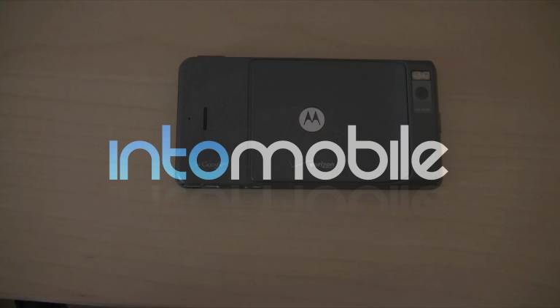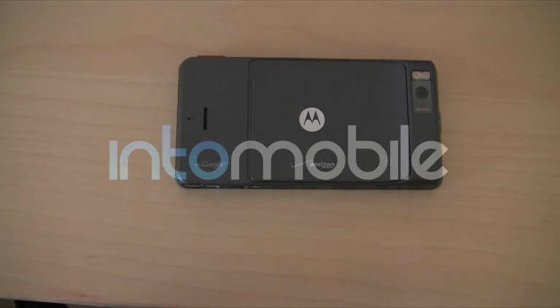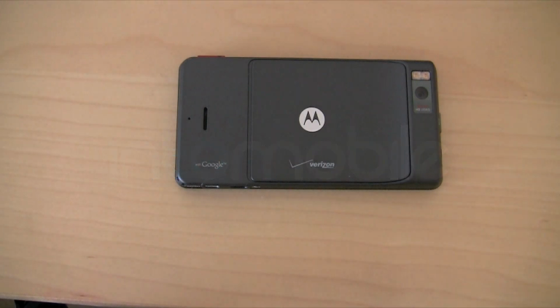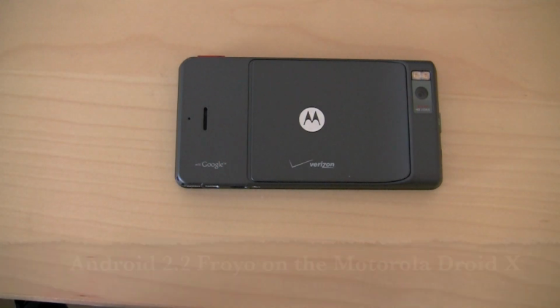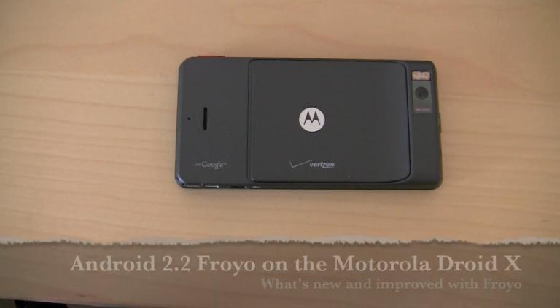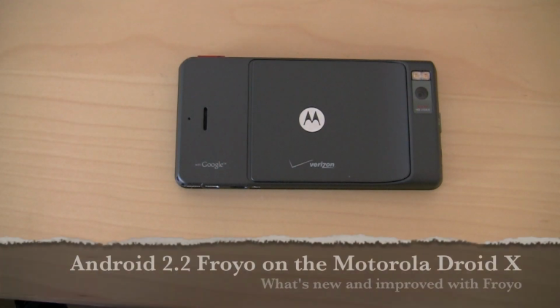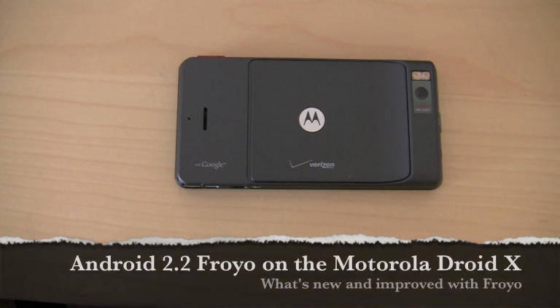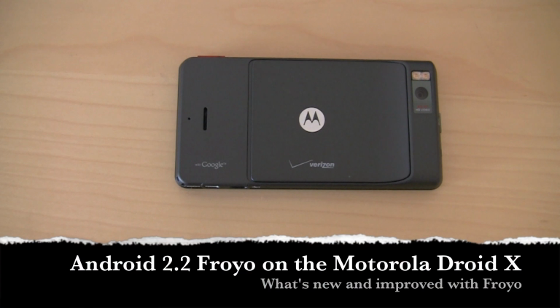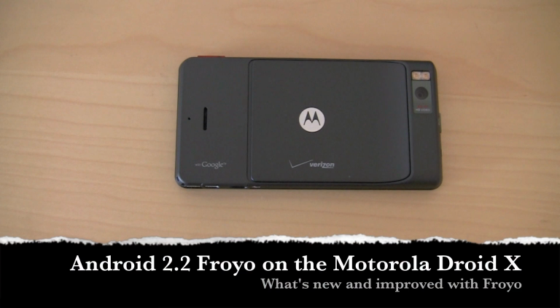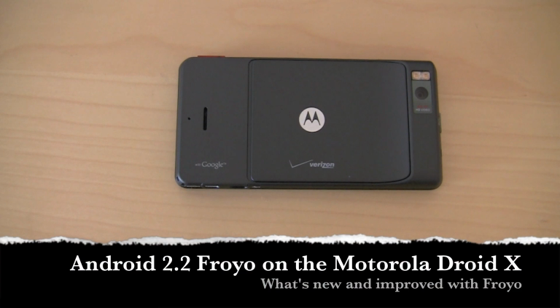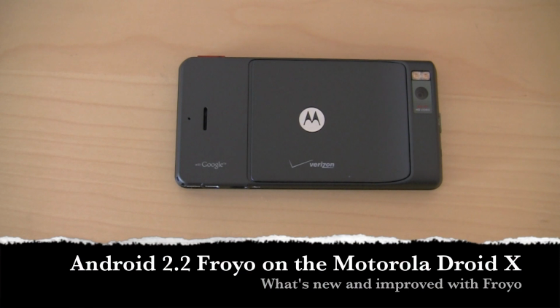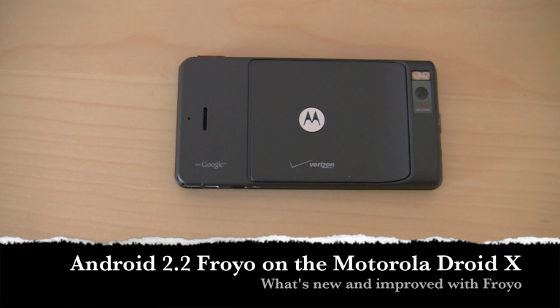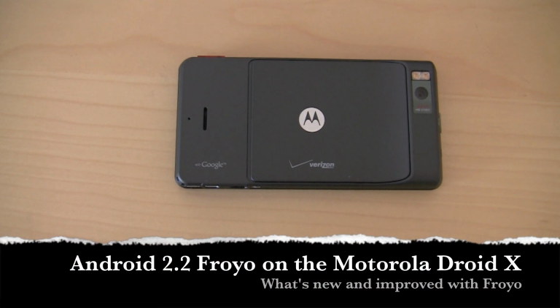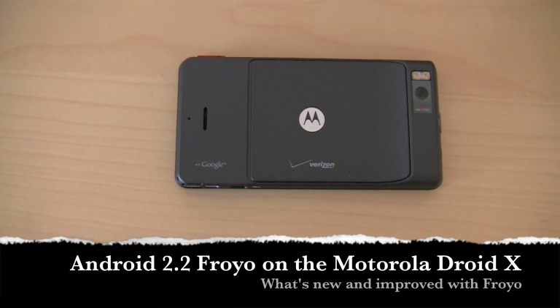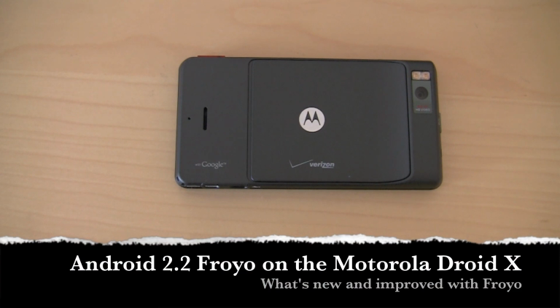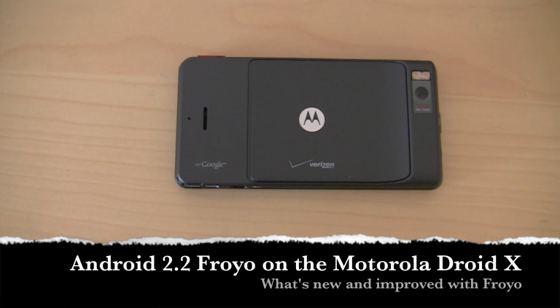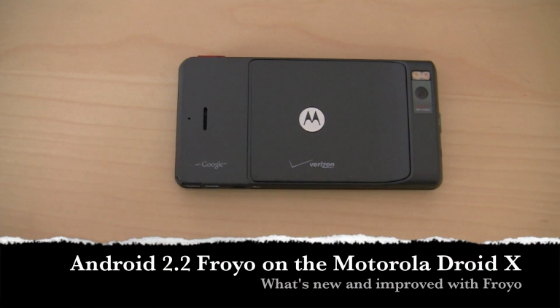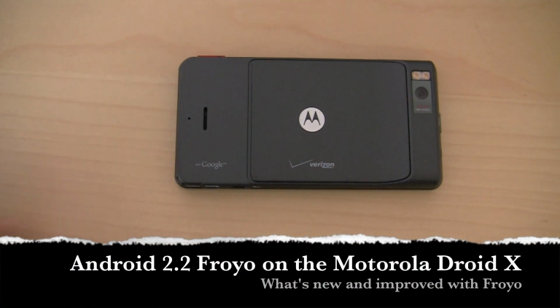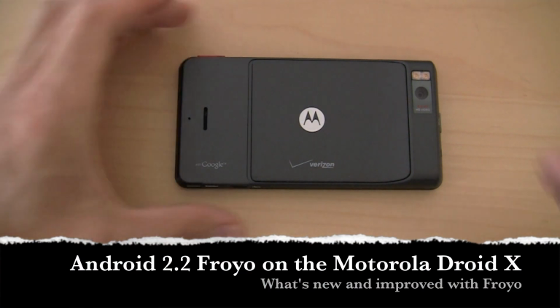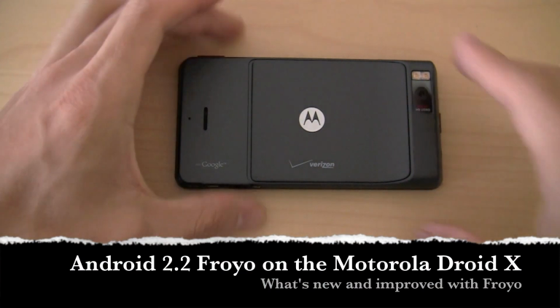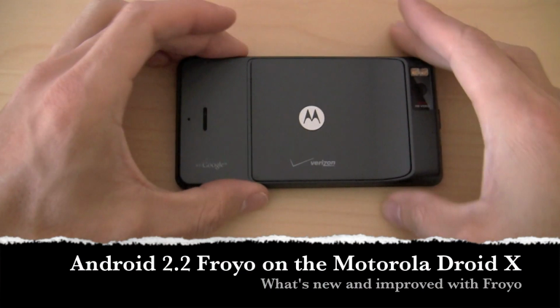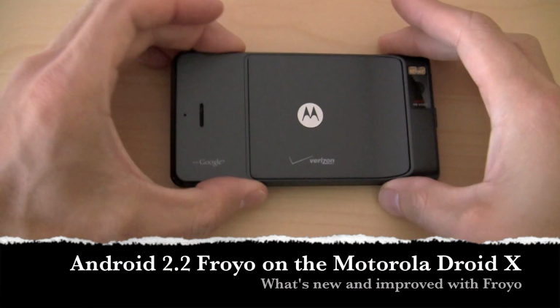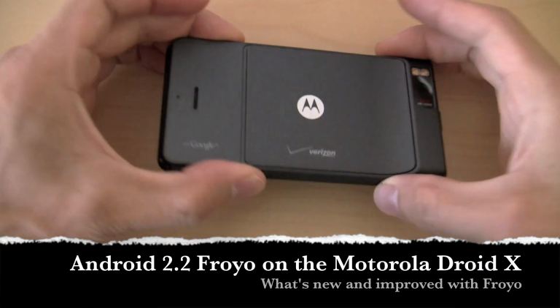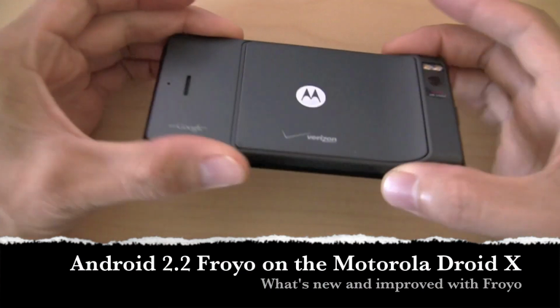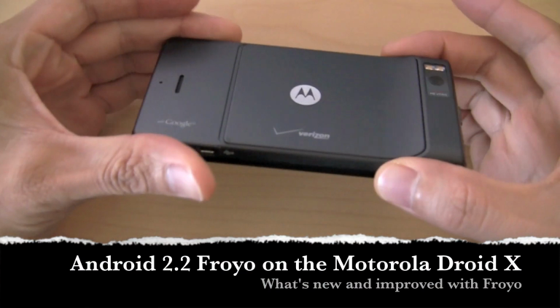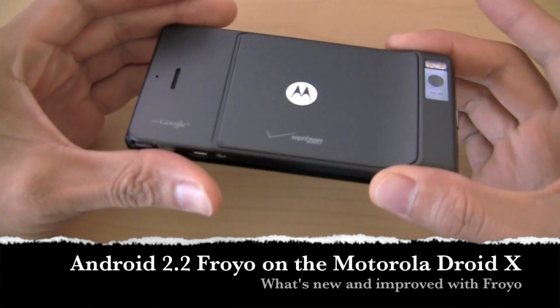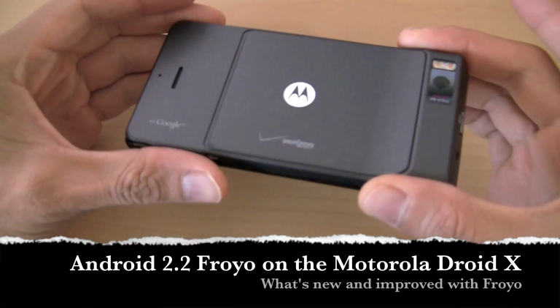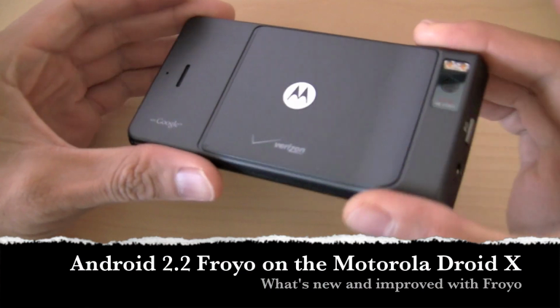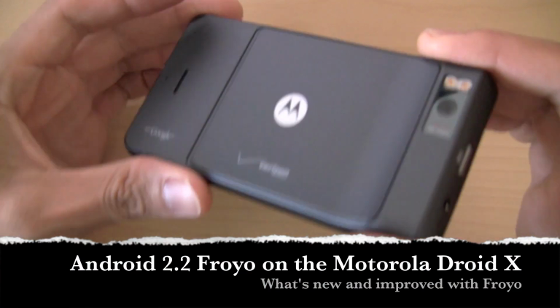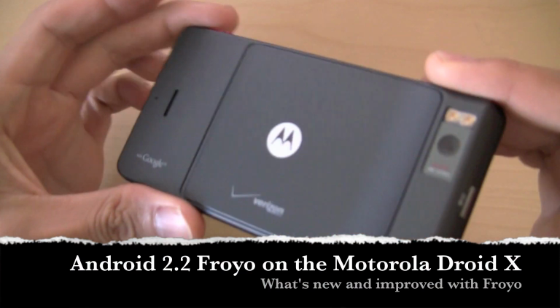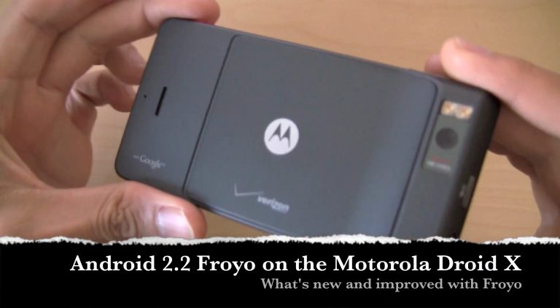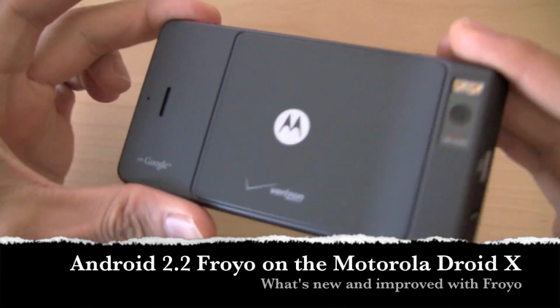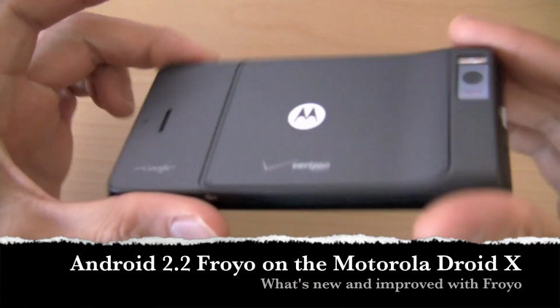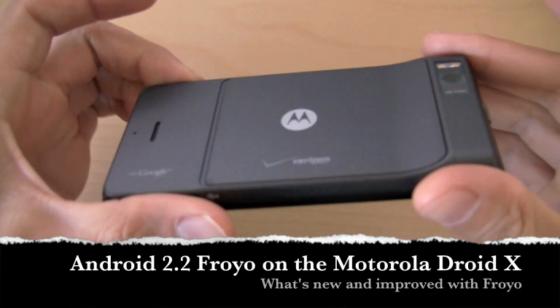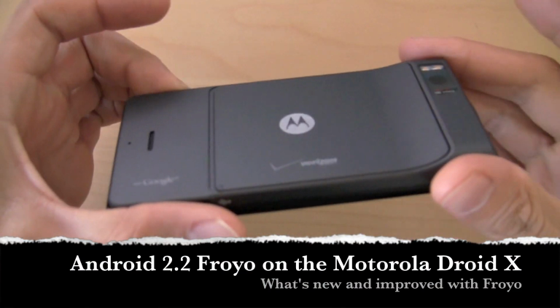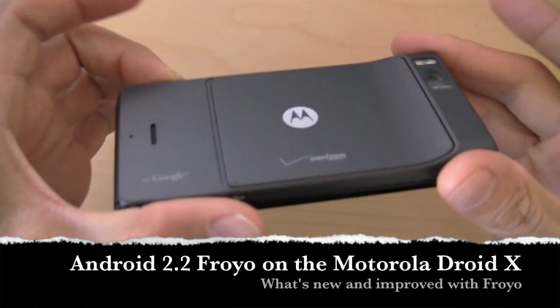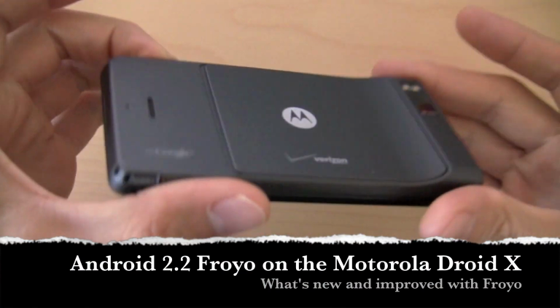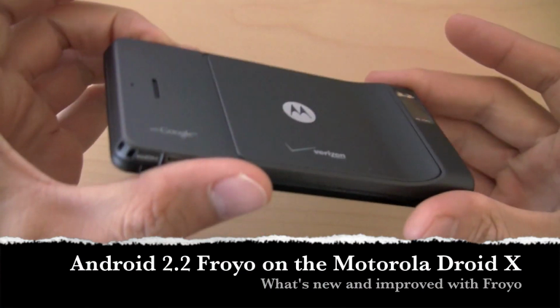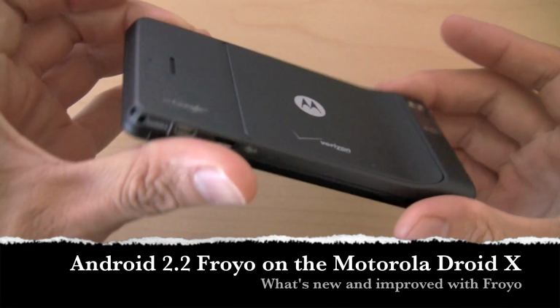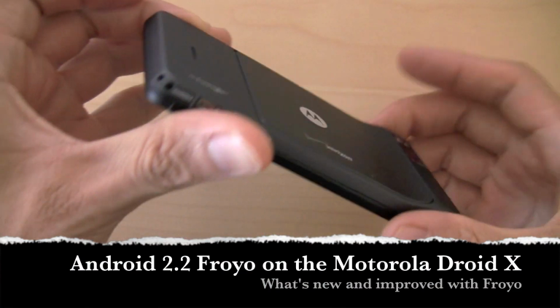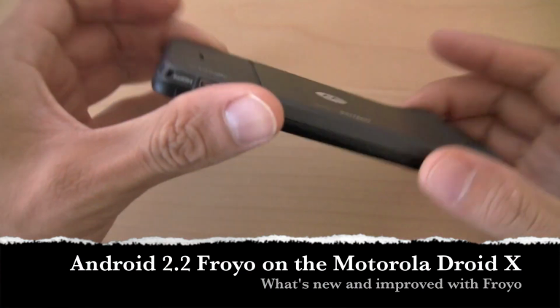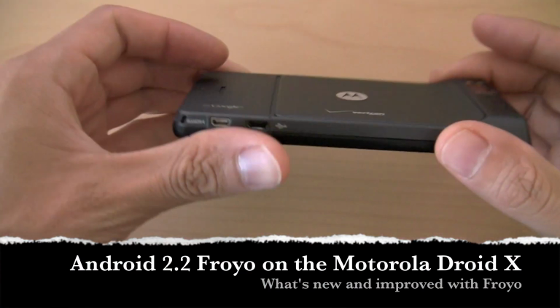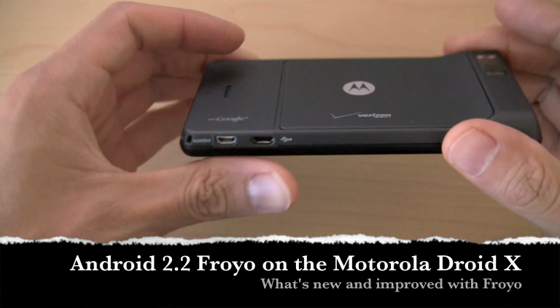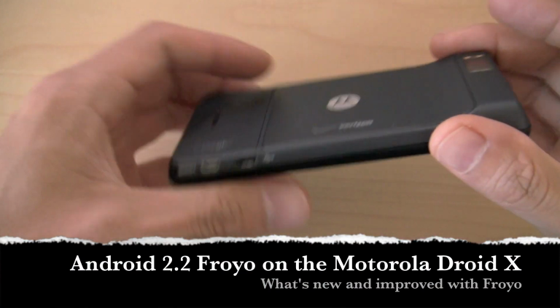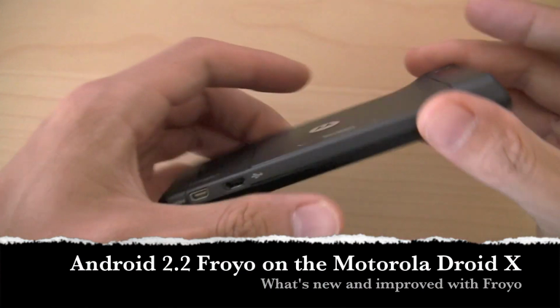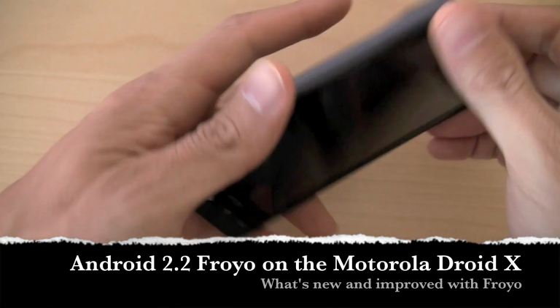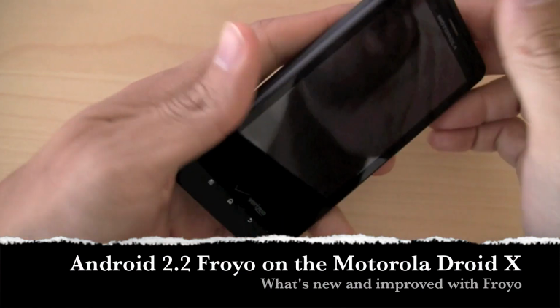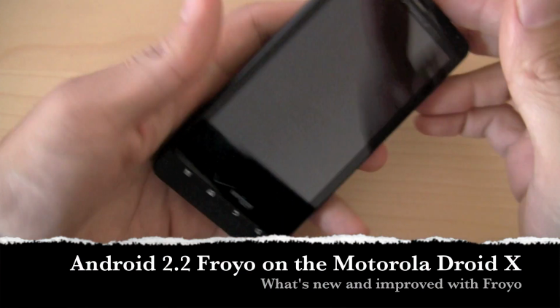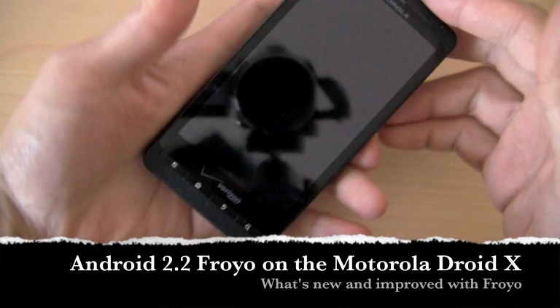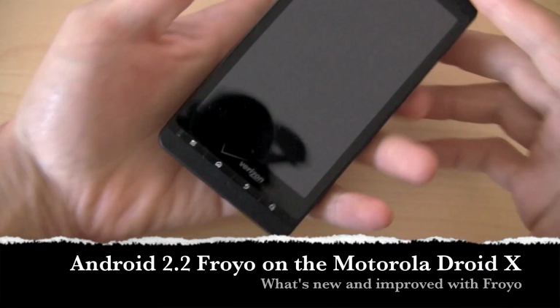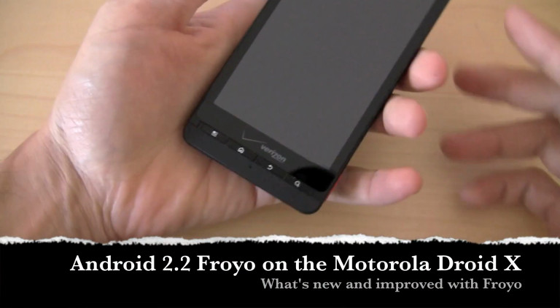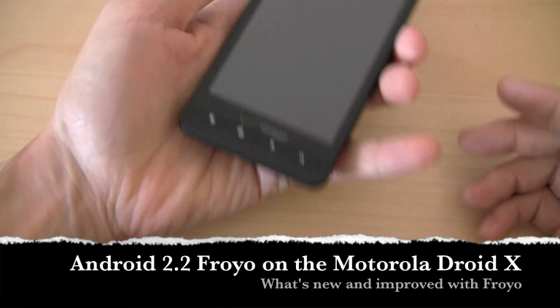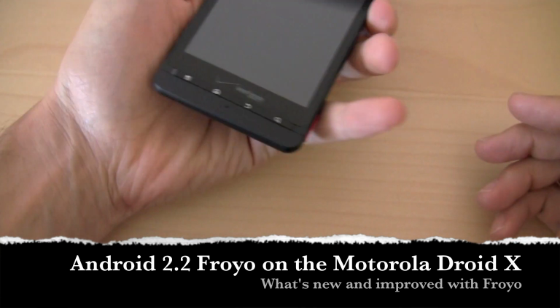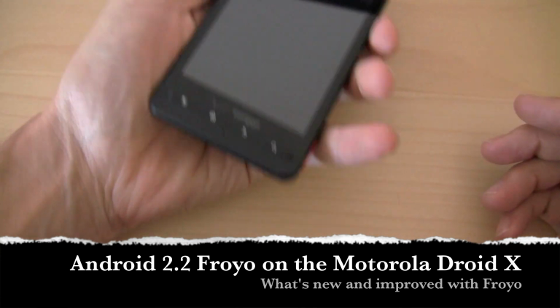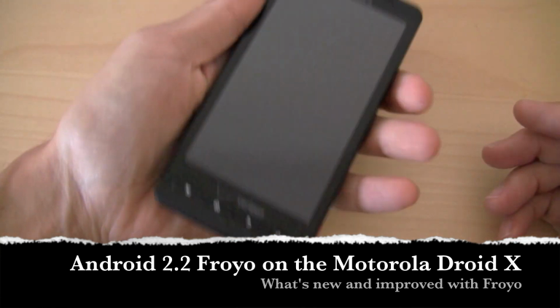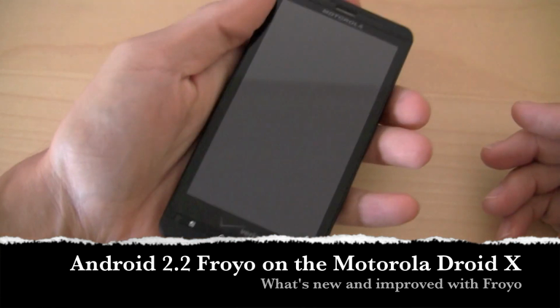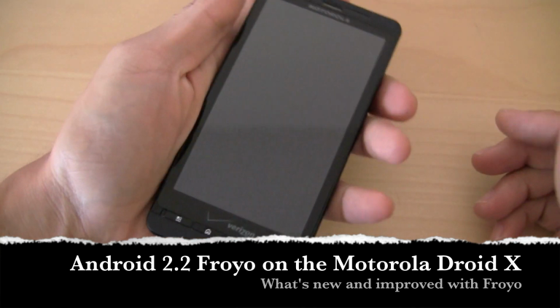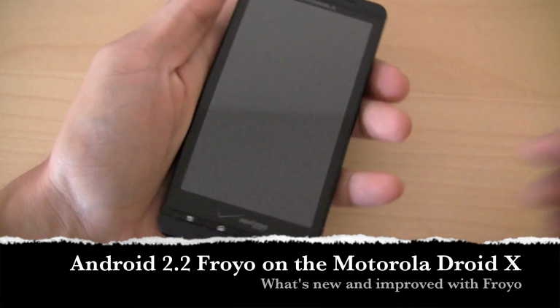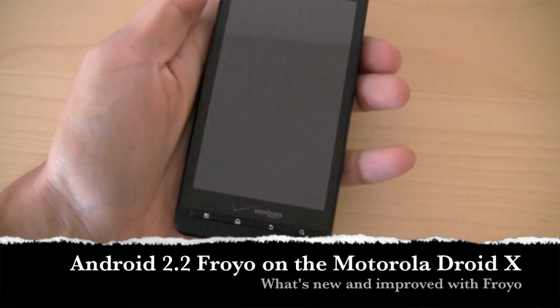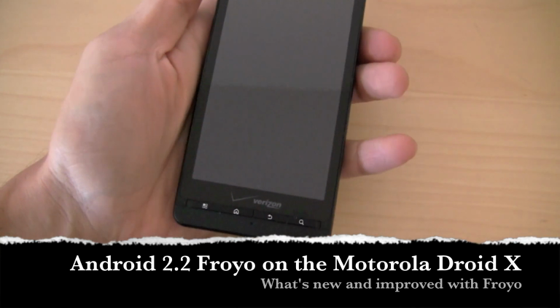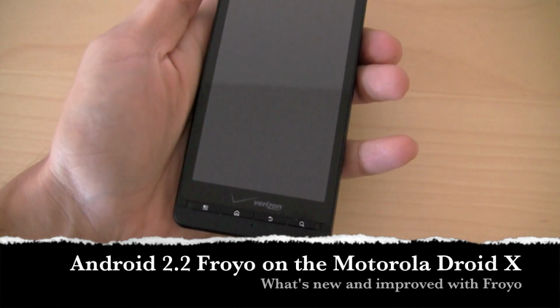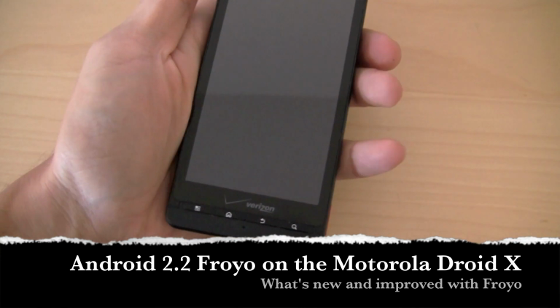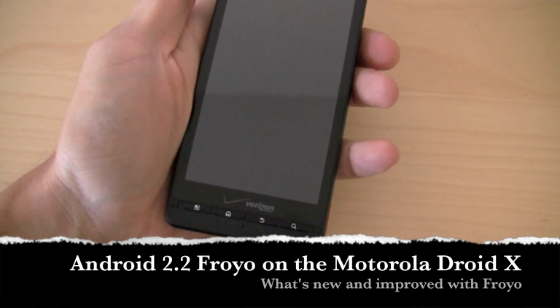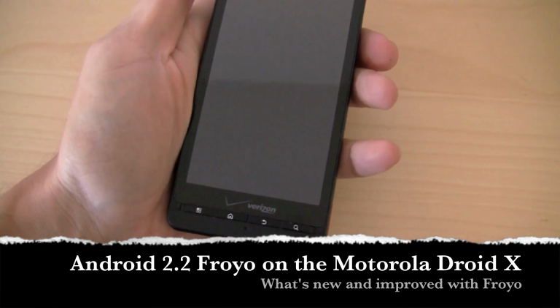Hey guys, Will here with Intu Mobile. We're taking a look at the Motorola Droid X for Verizon. This is the Motorola Droid X, and this guy is running Android 2.2 Froyo.